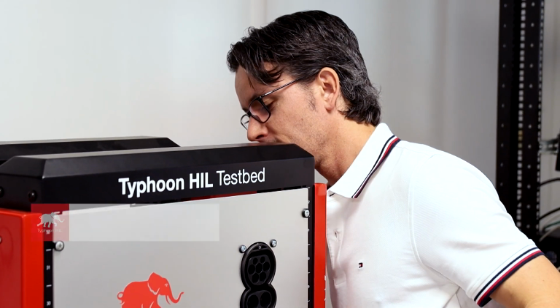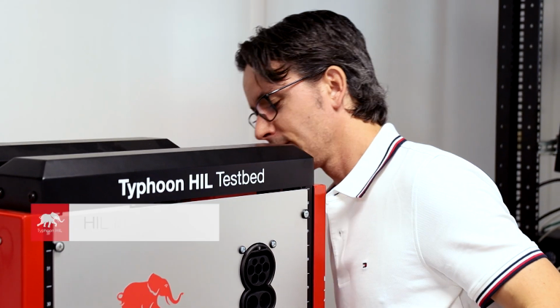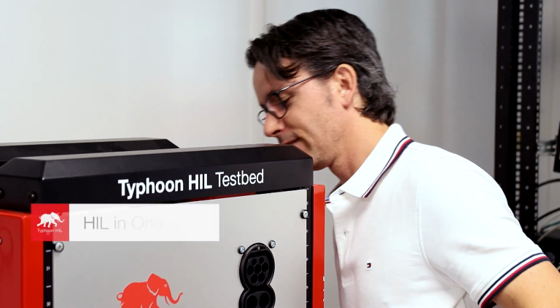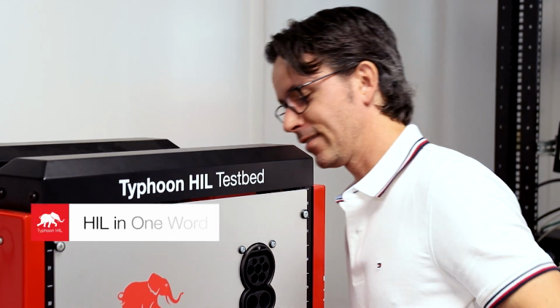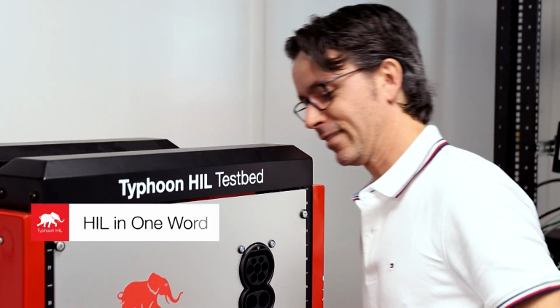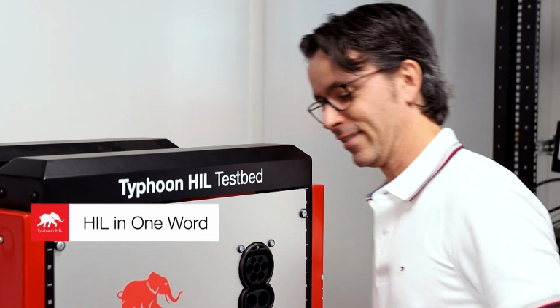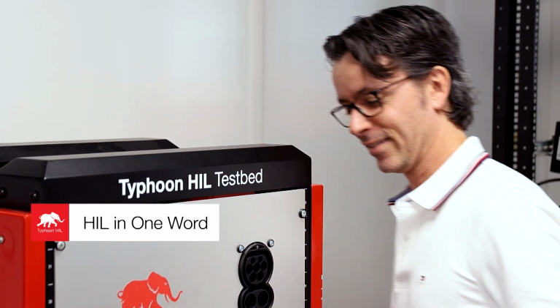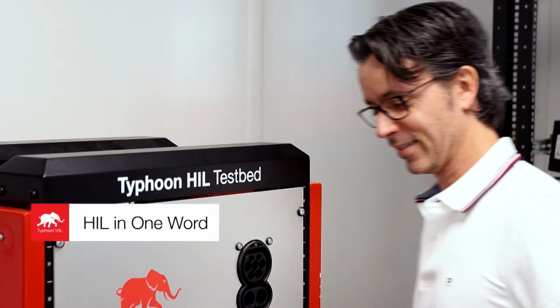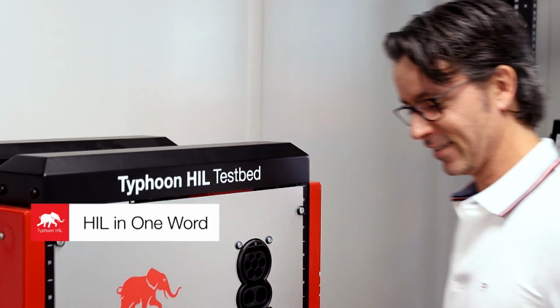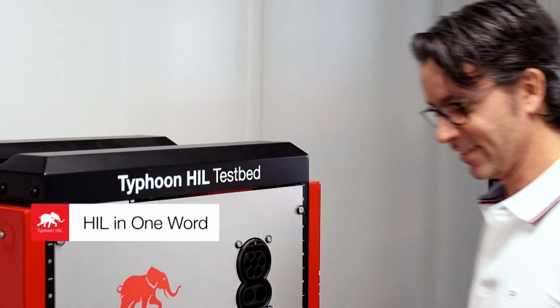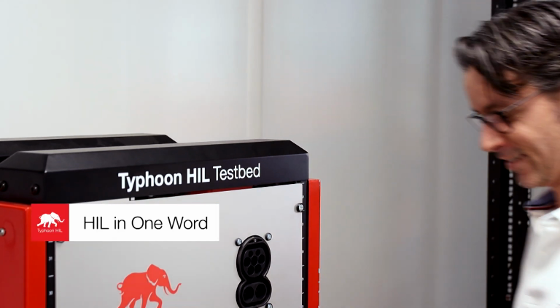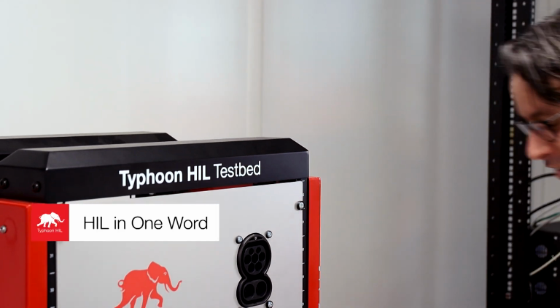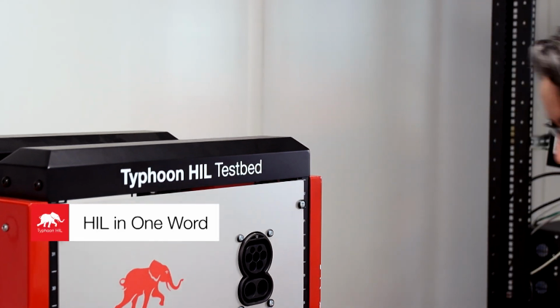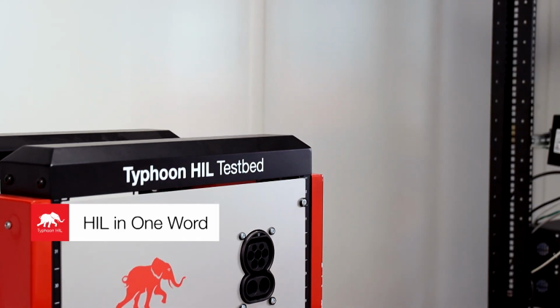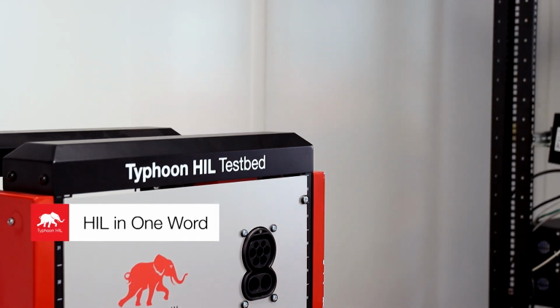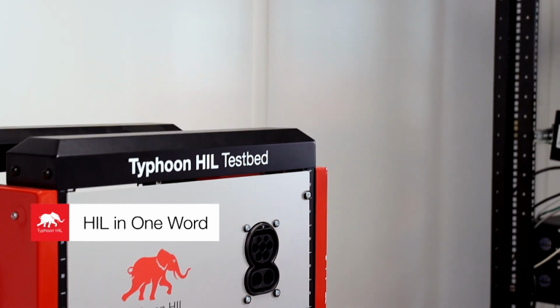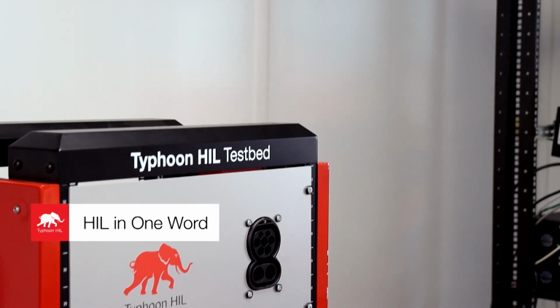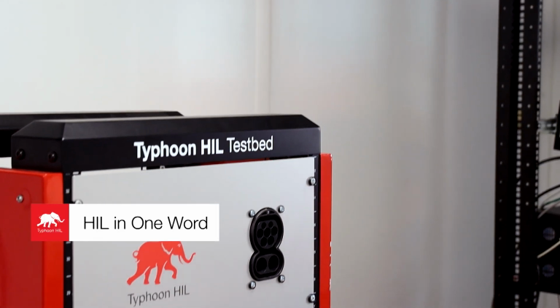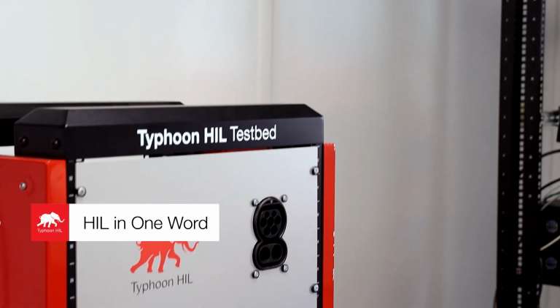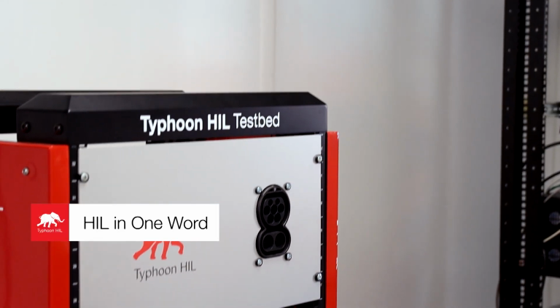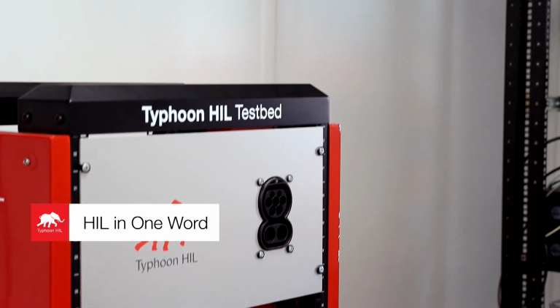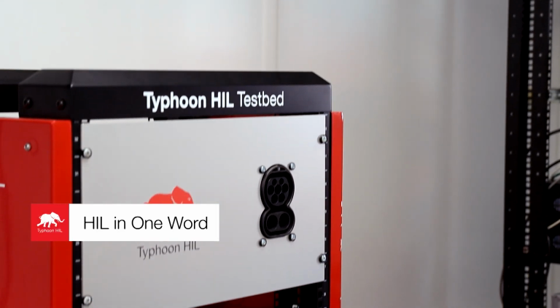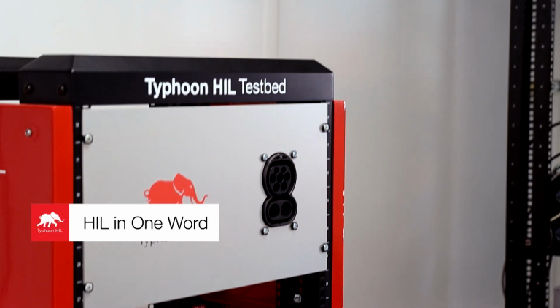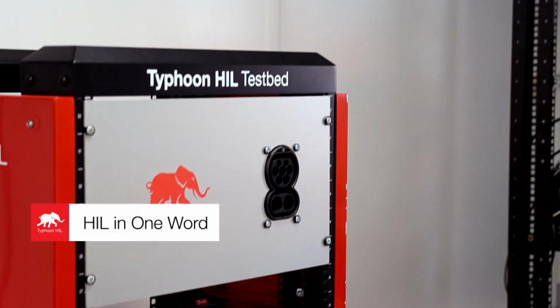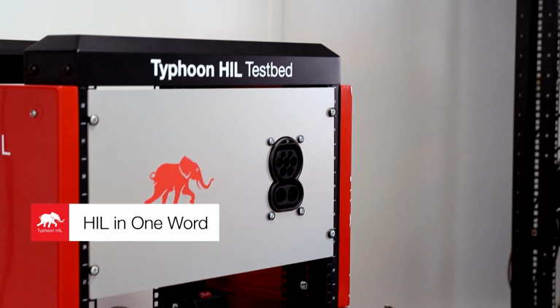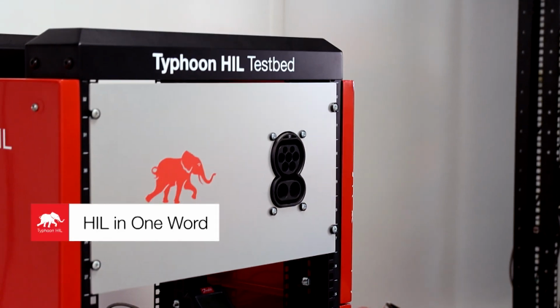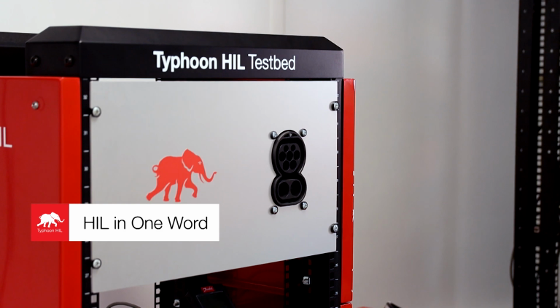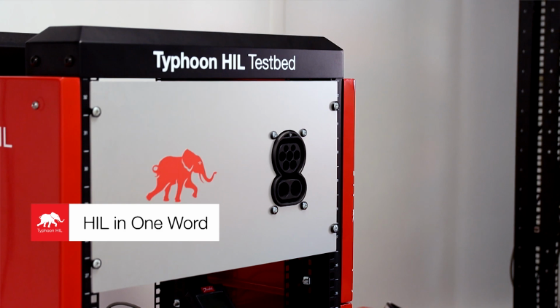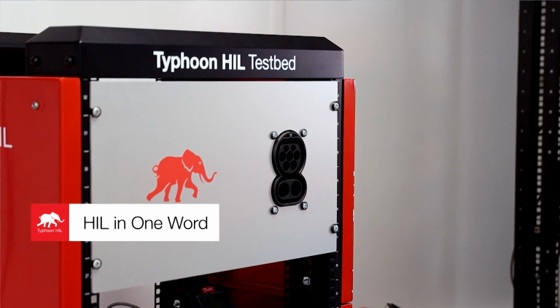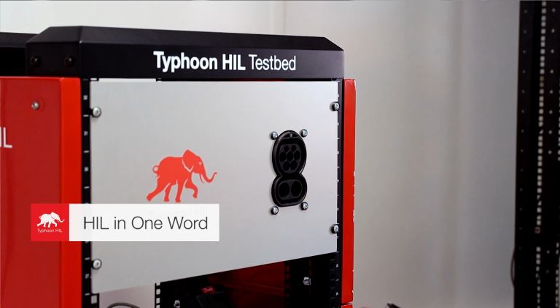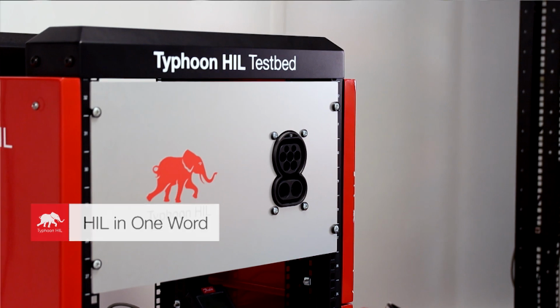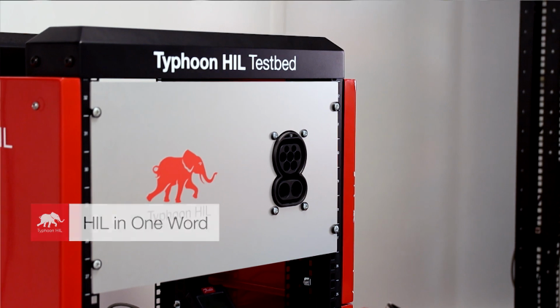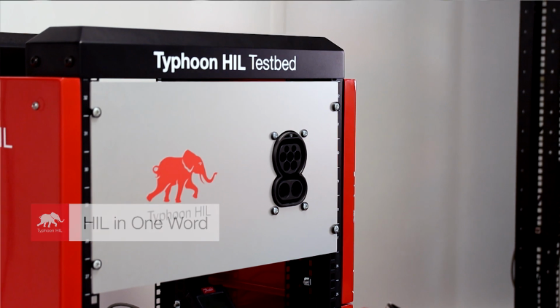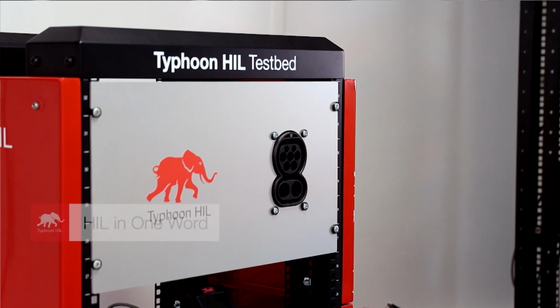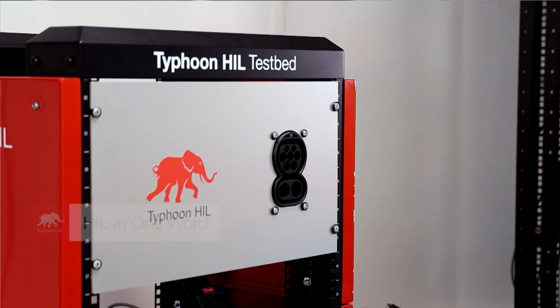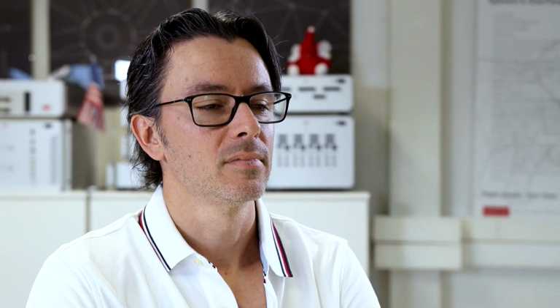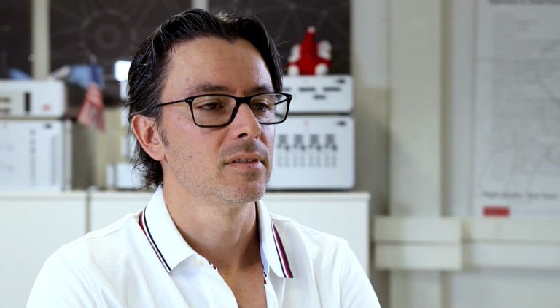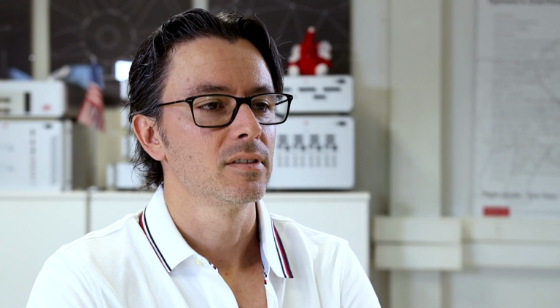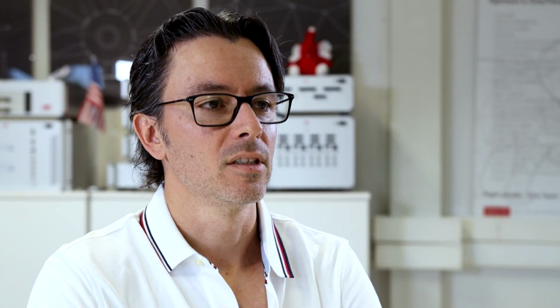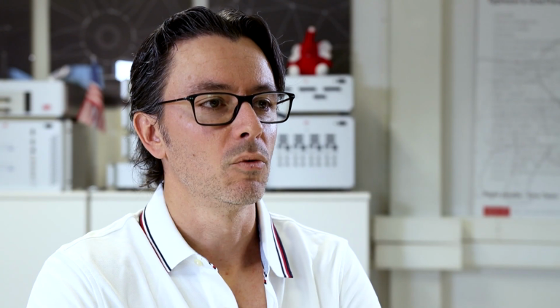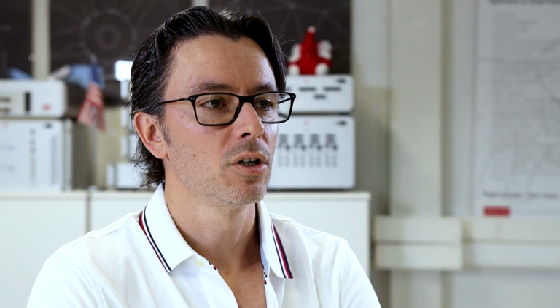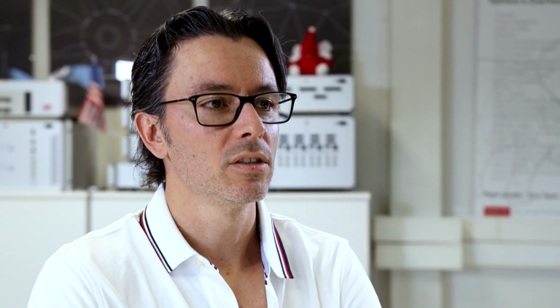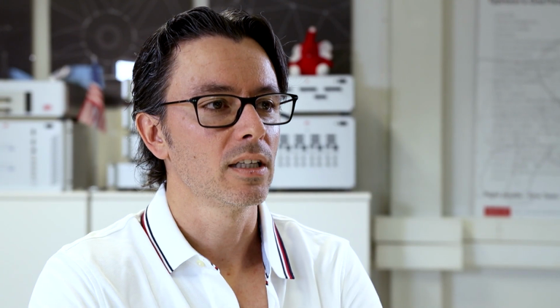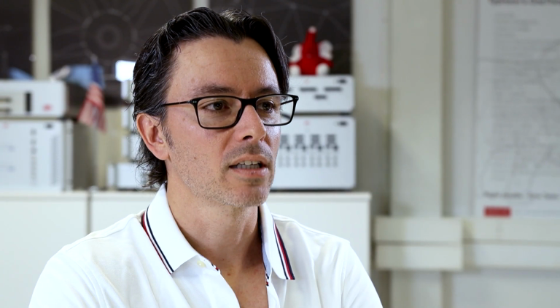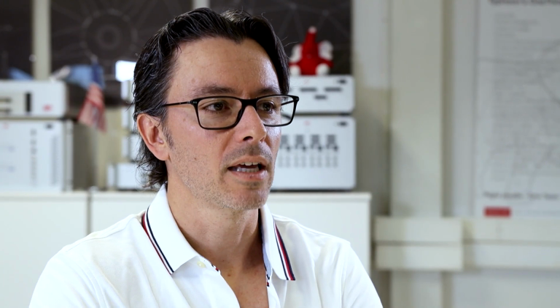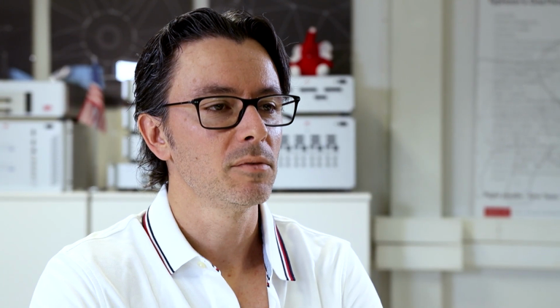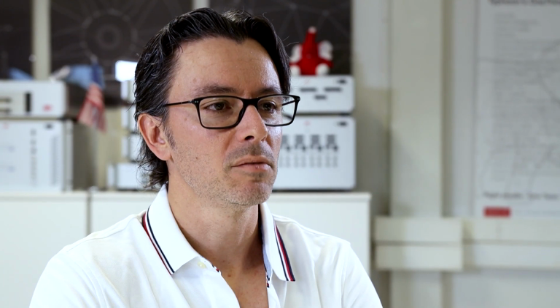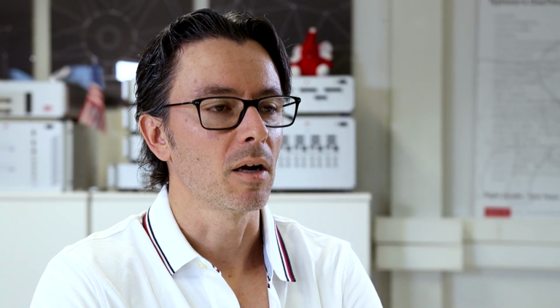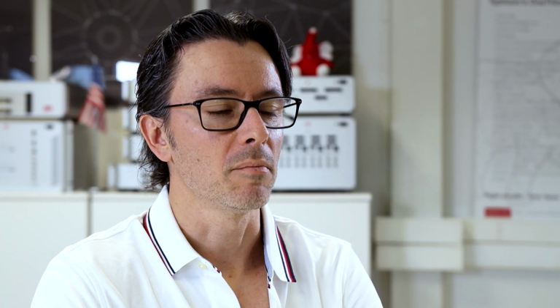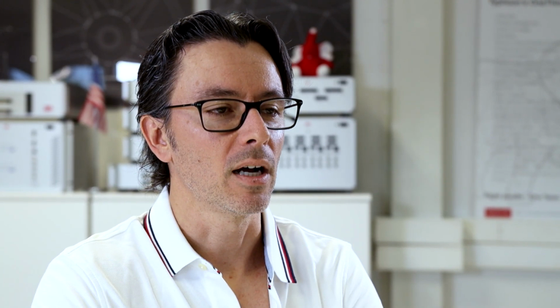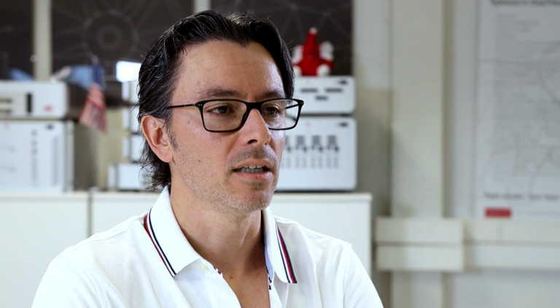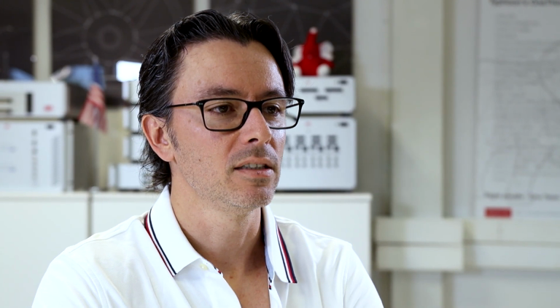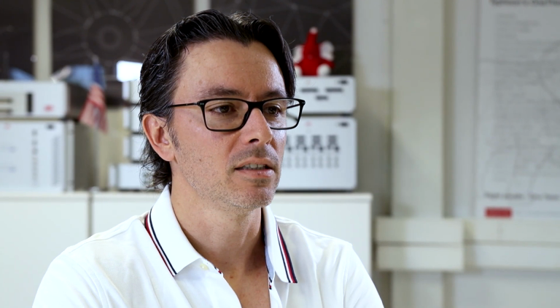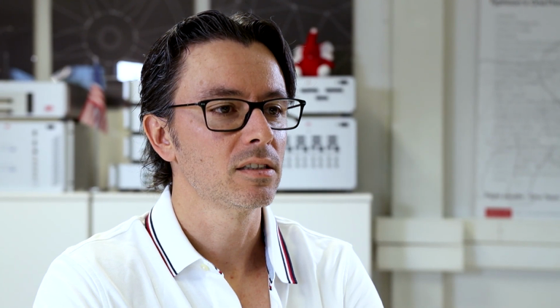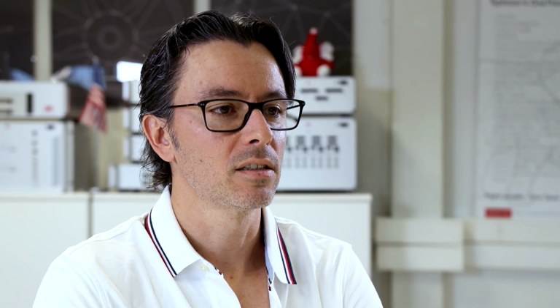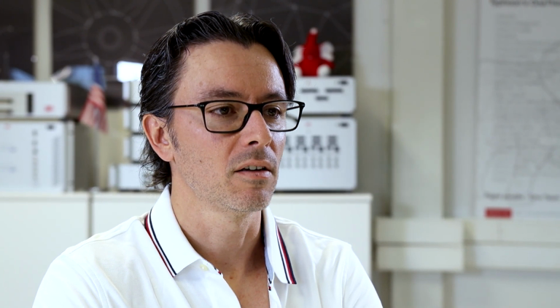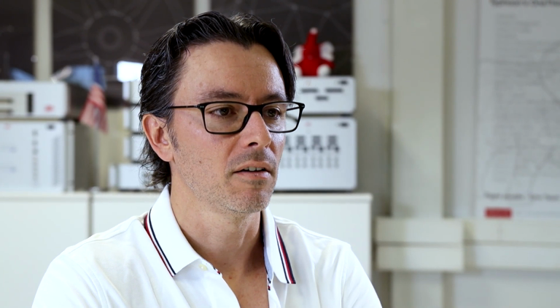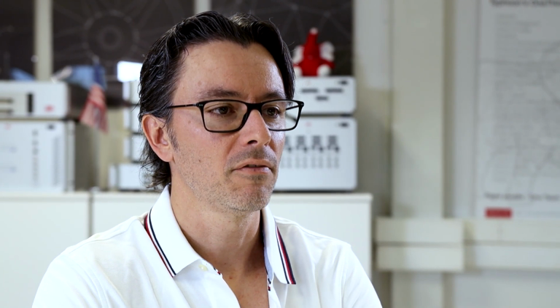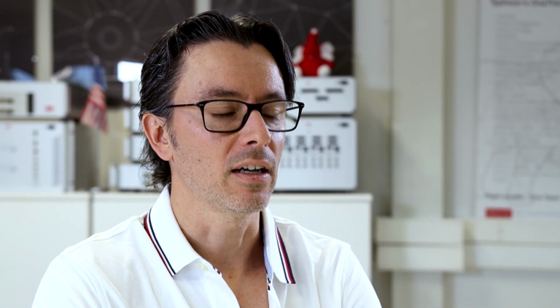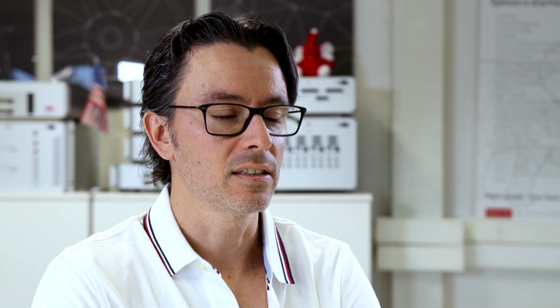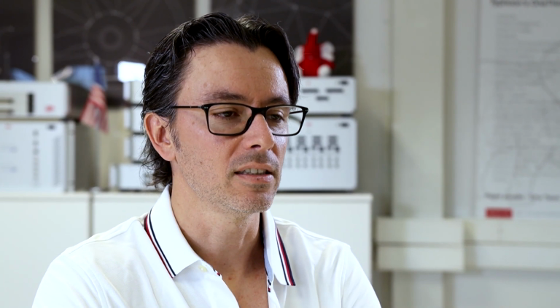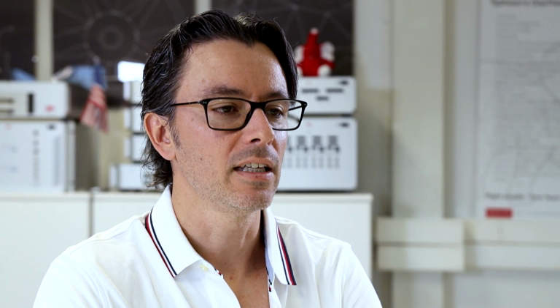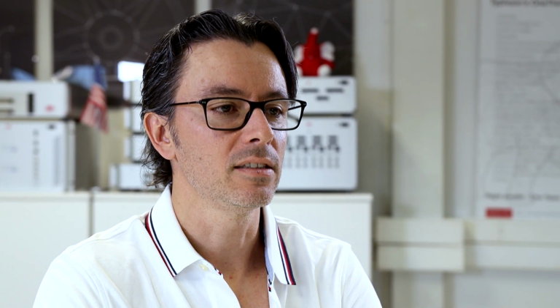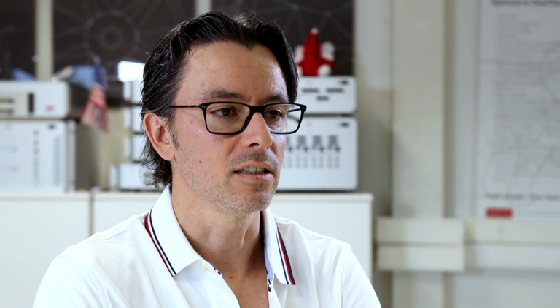How would you describe hardware-in-the-loop in one word? The word that came to my mind is: fascinating.